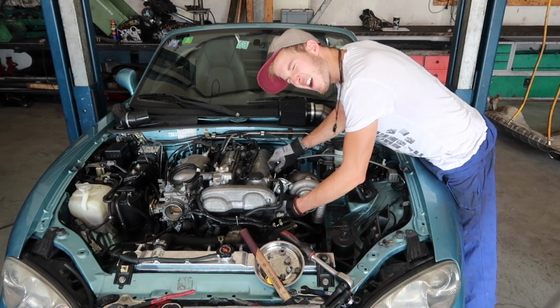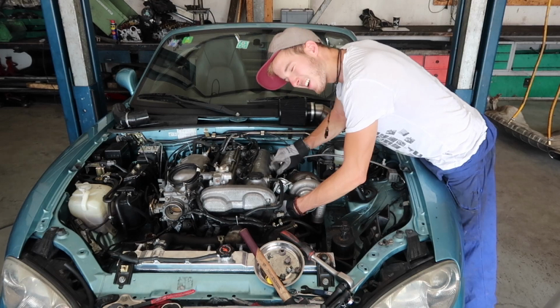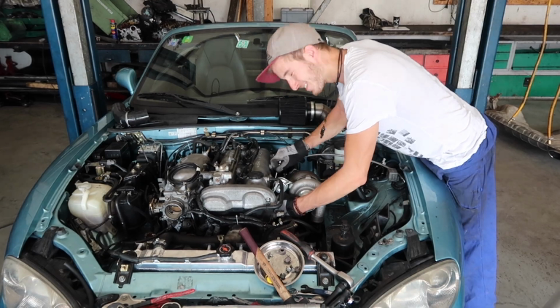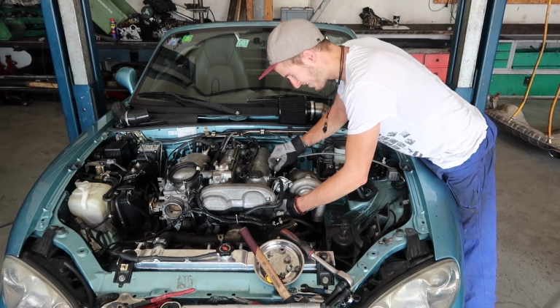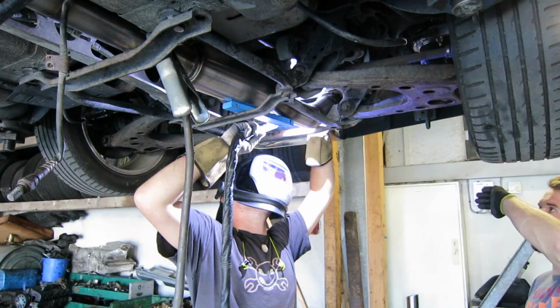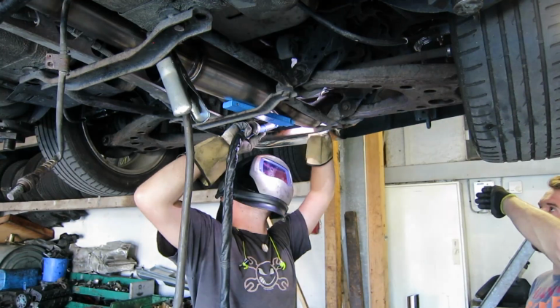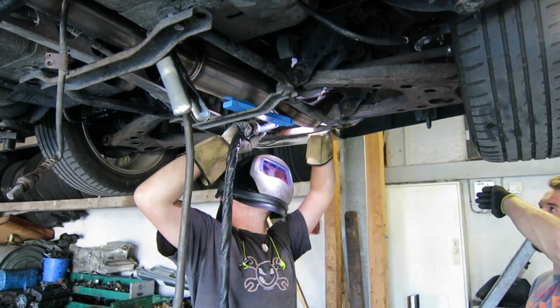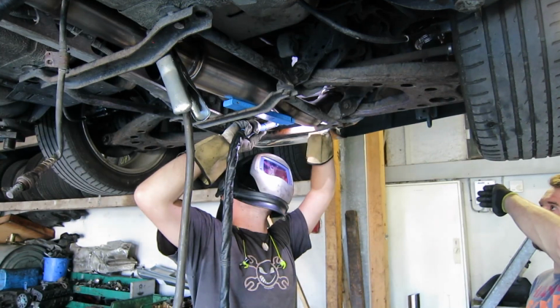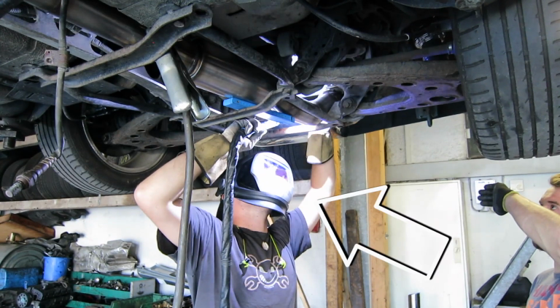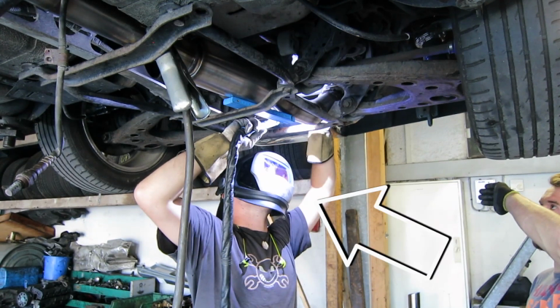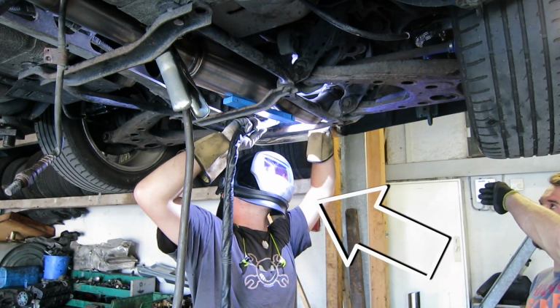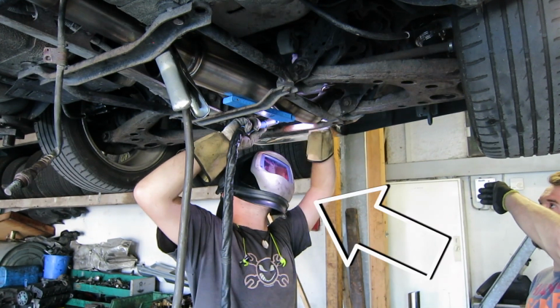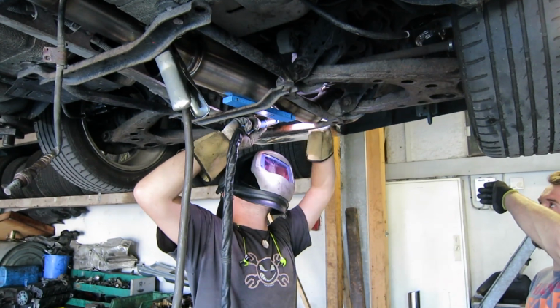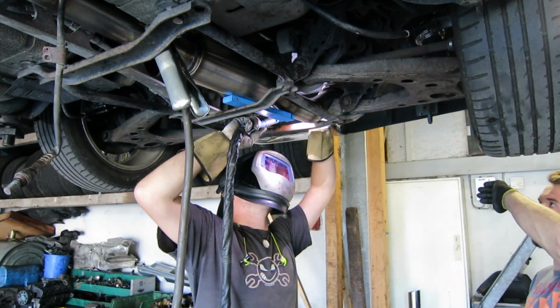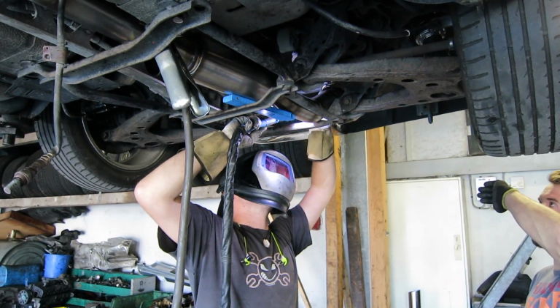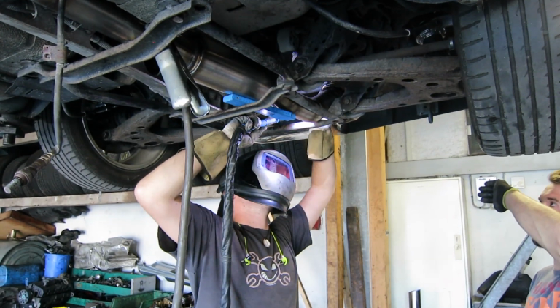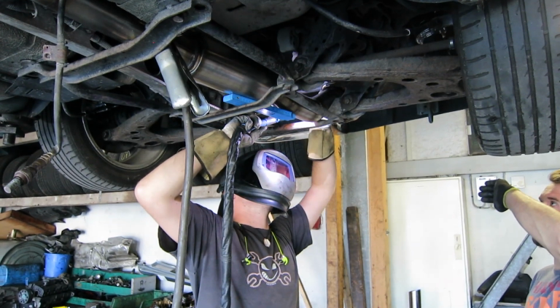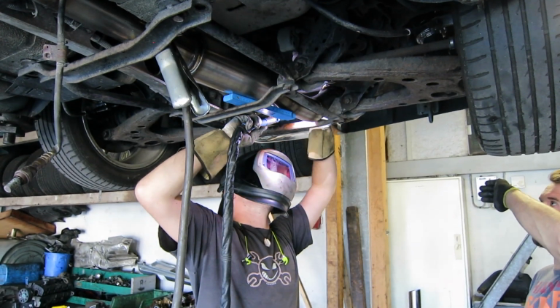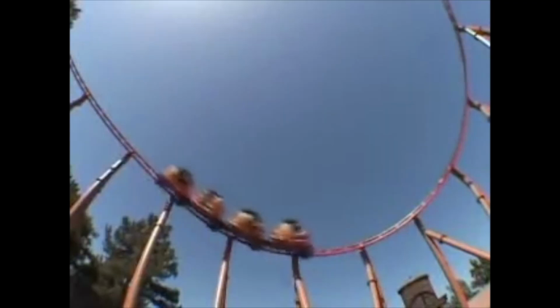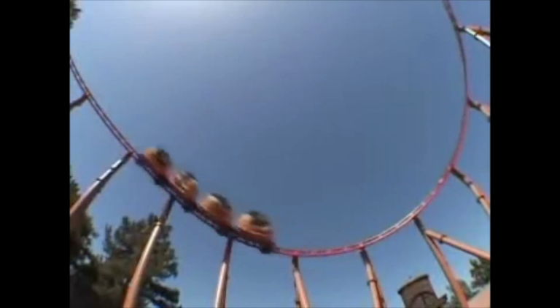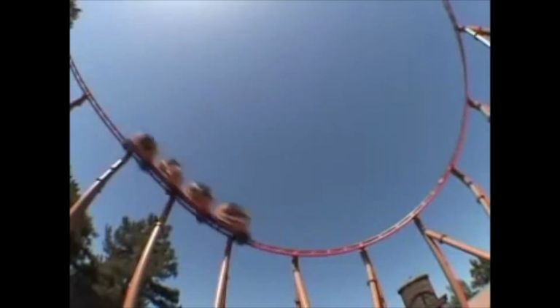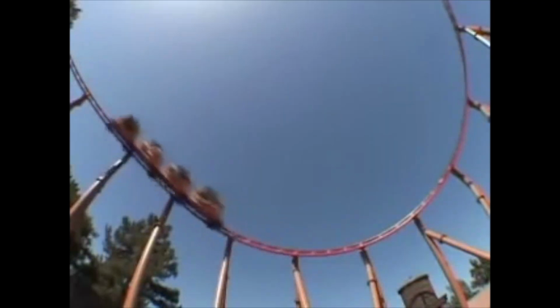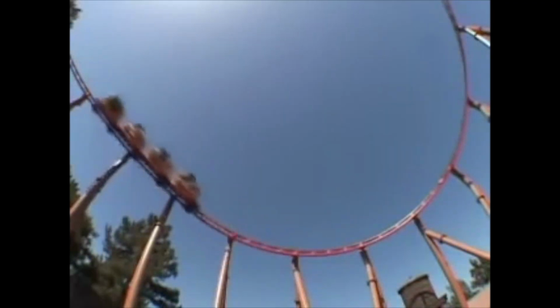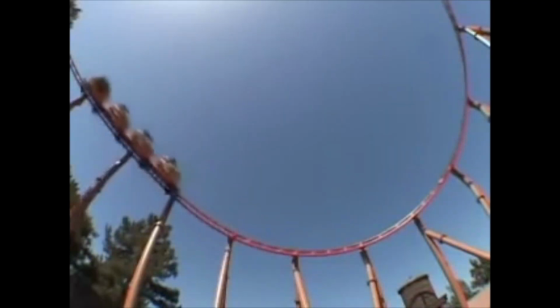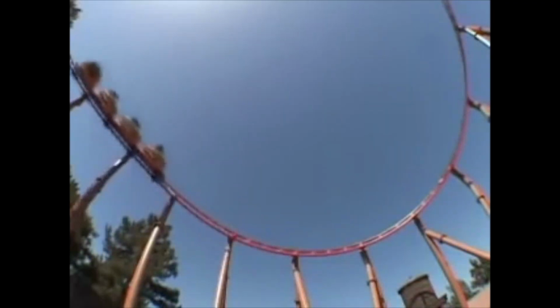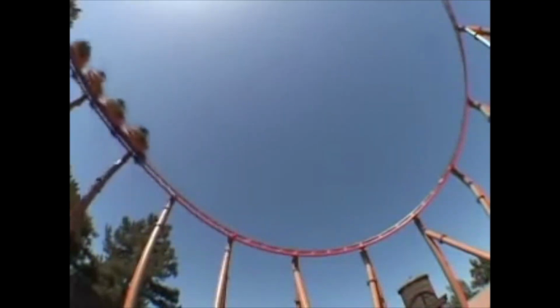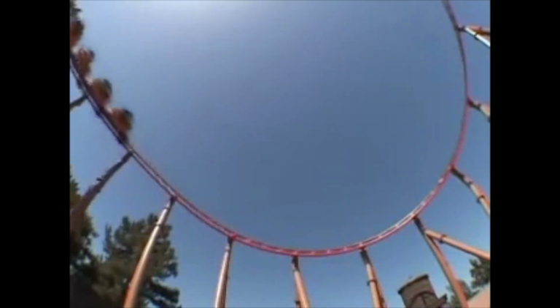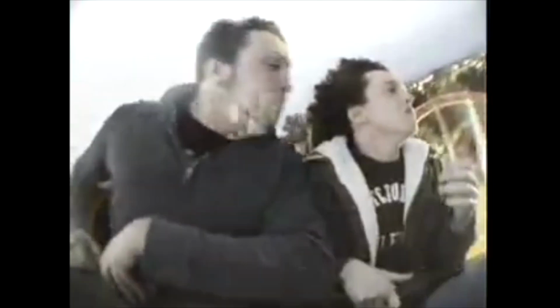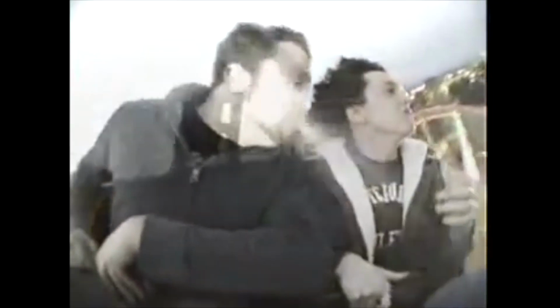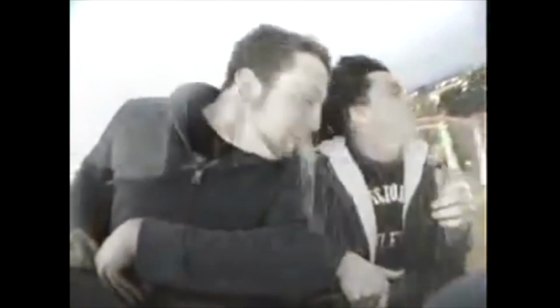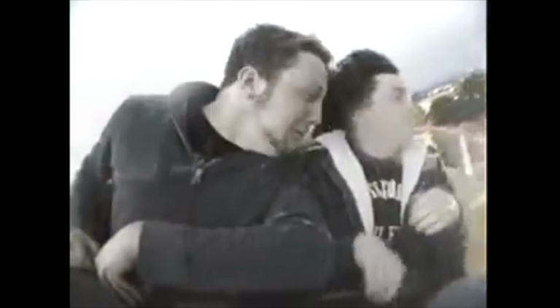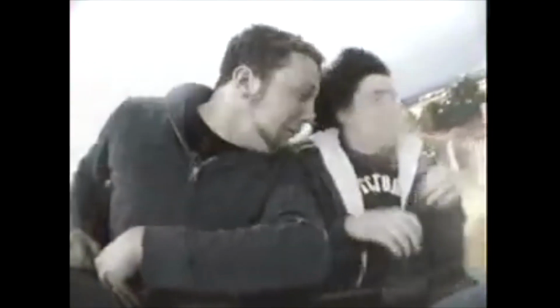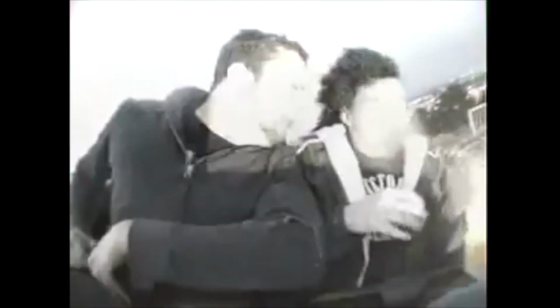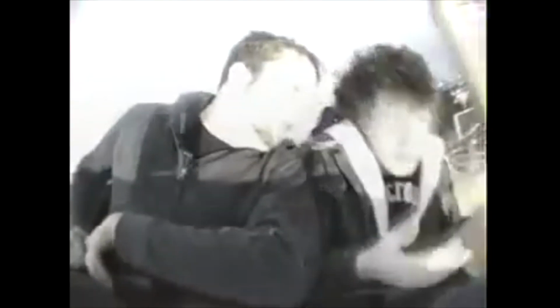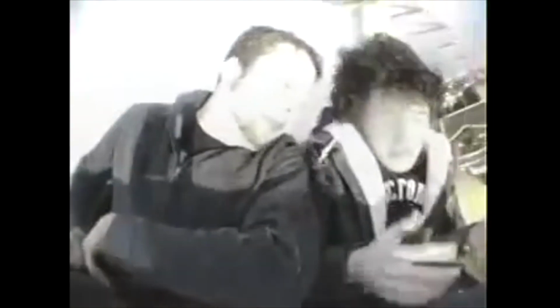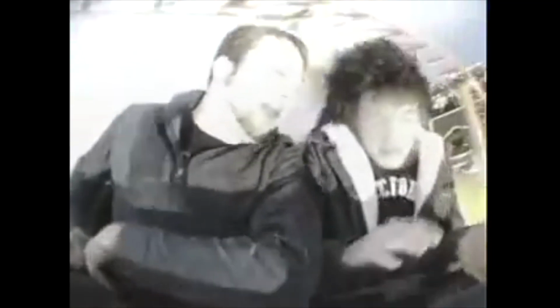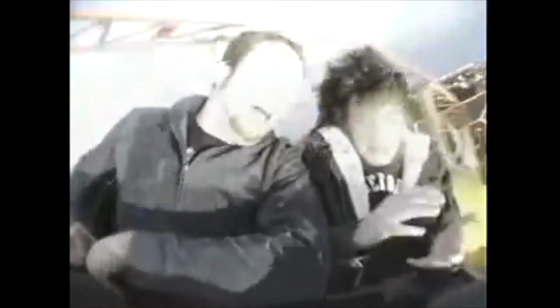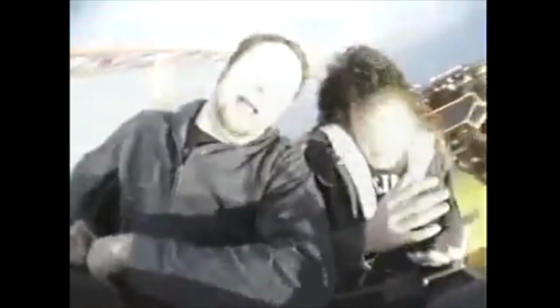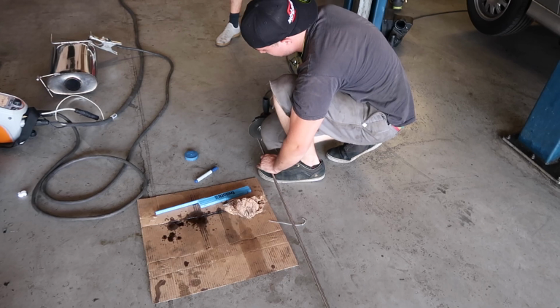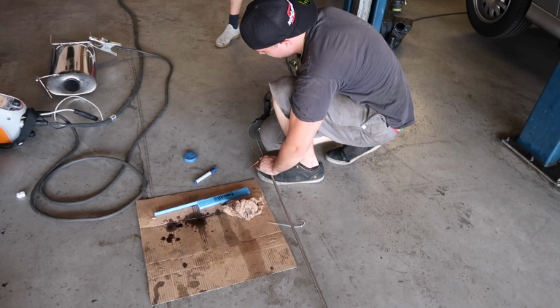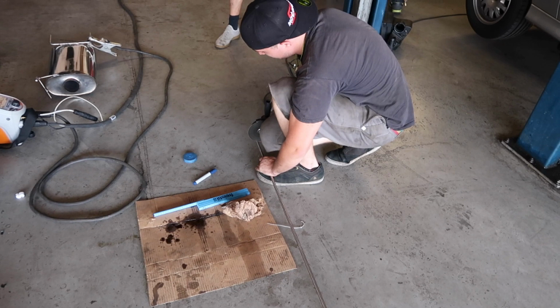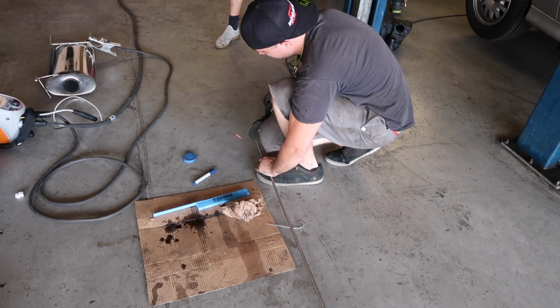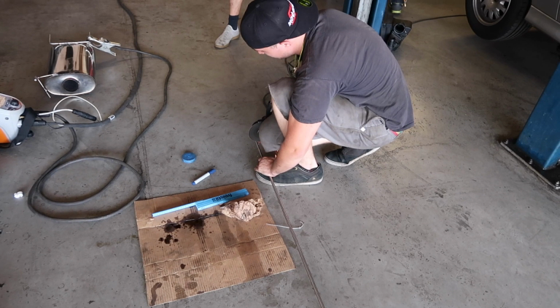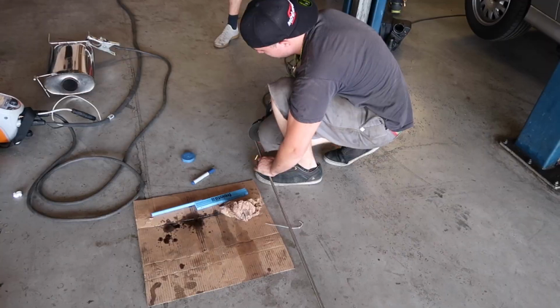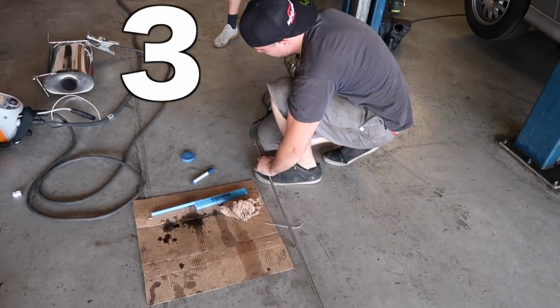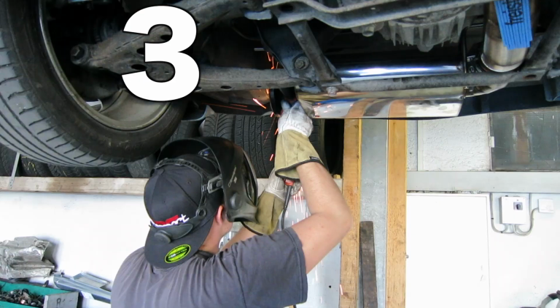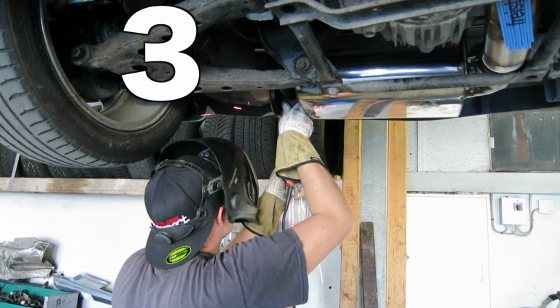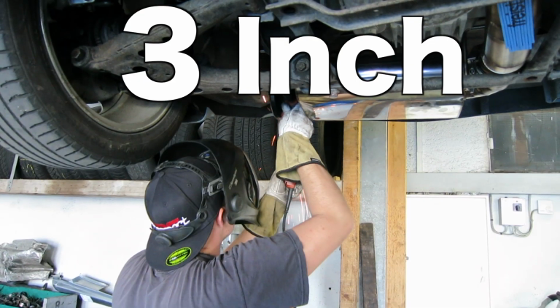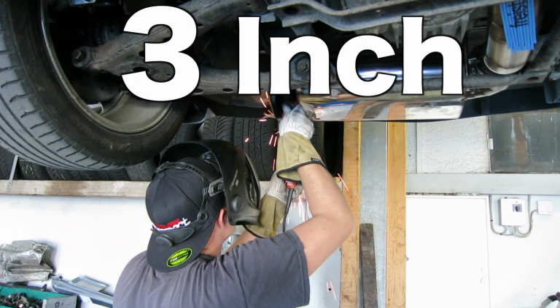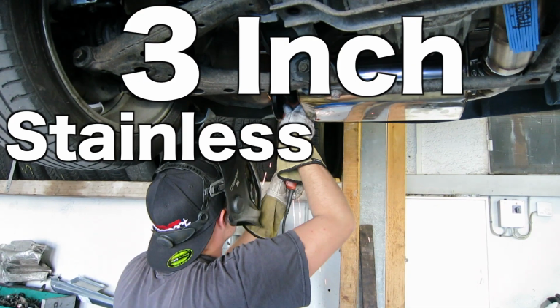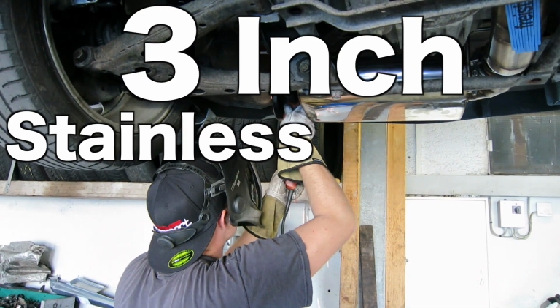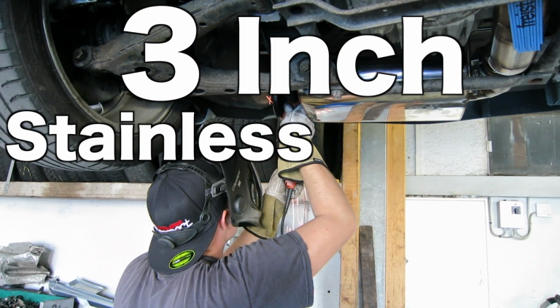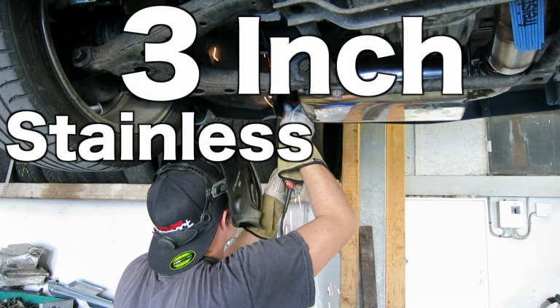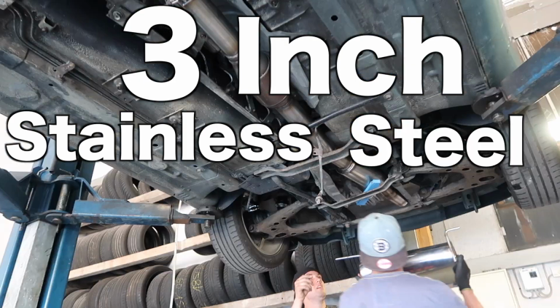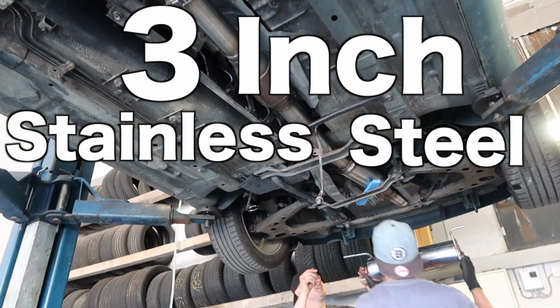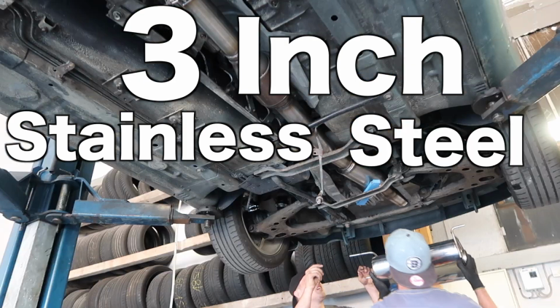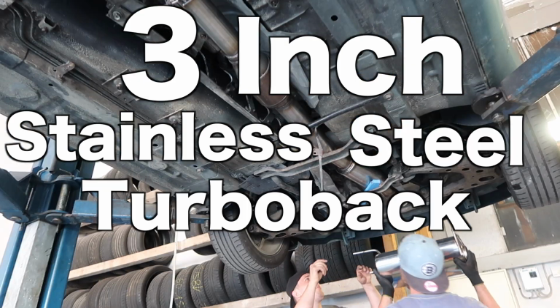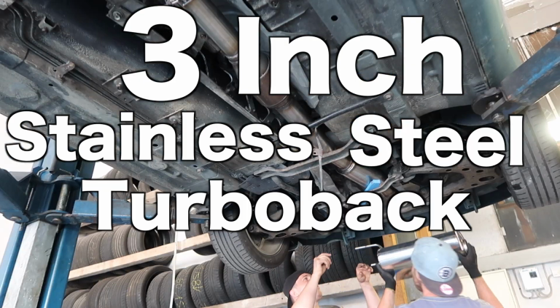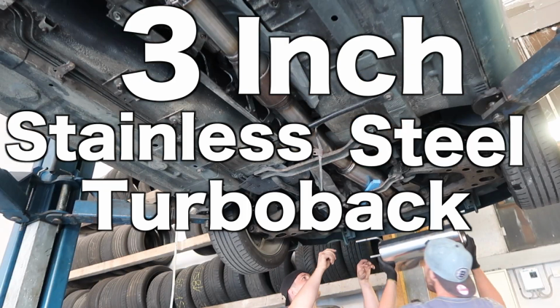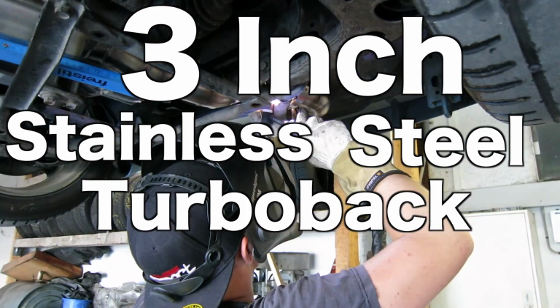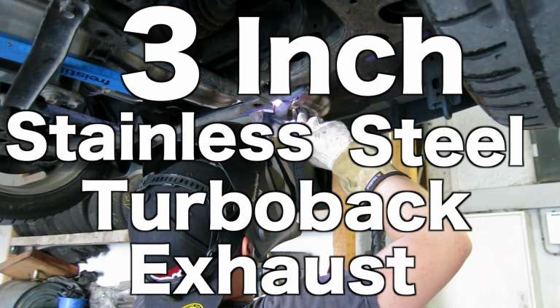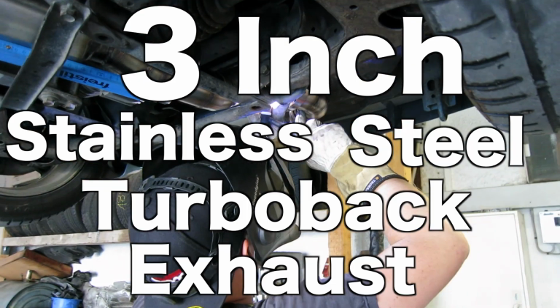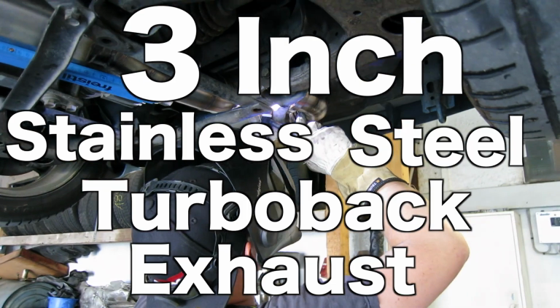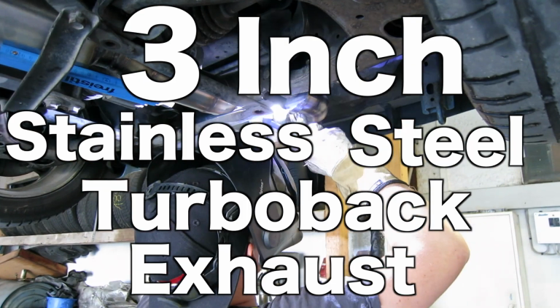We got this guy, who usually welds on roller coasters, to make us a 3-inch stainless steel turbo-back exhaust.